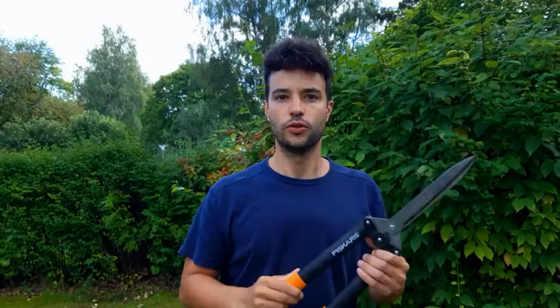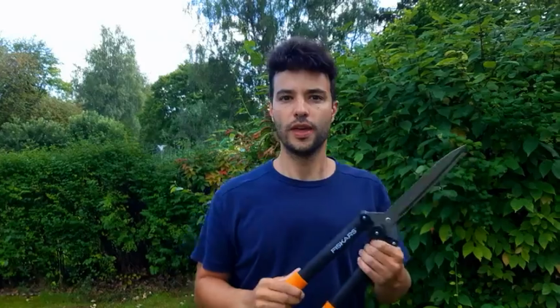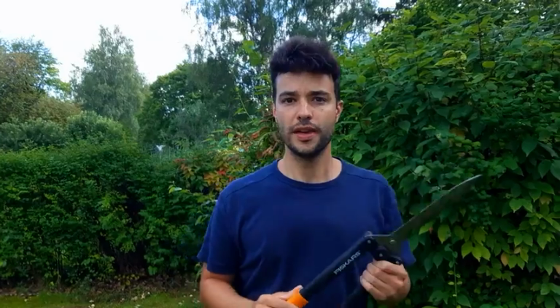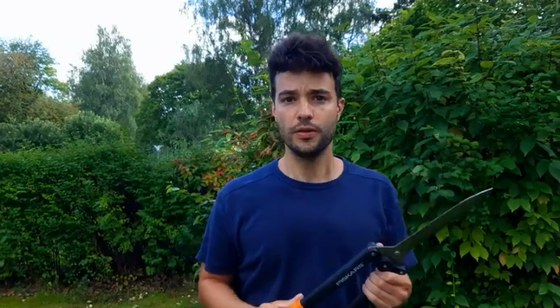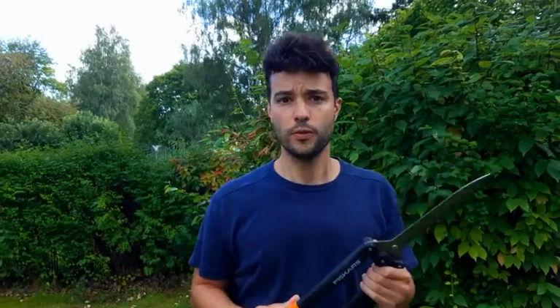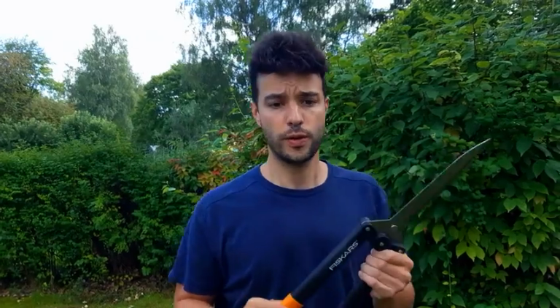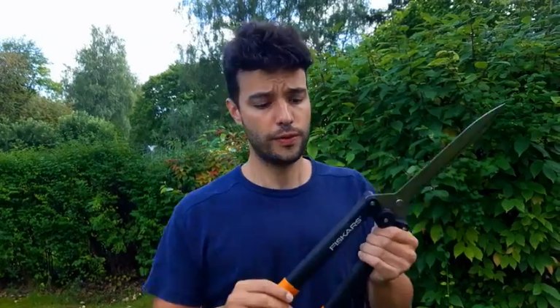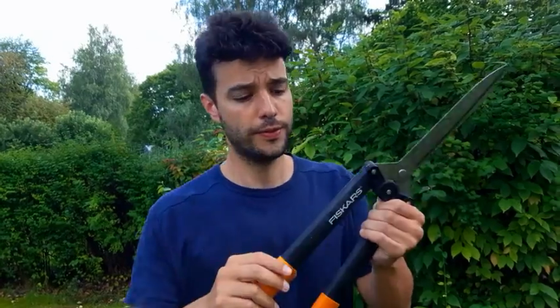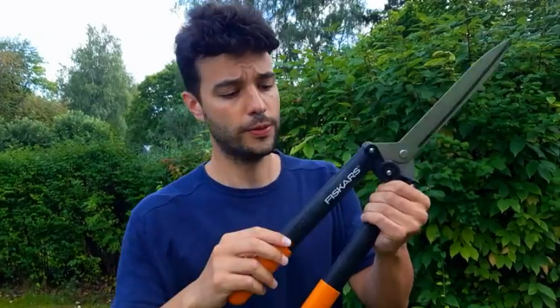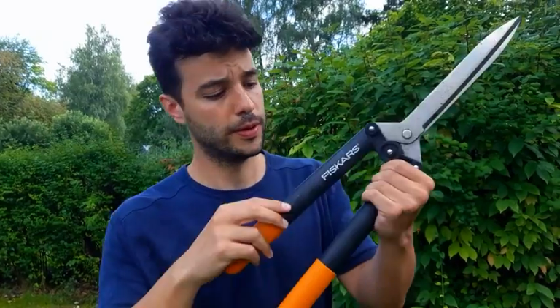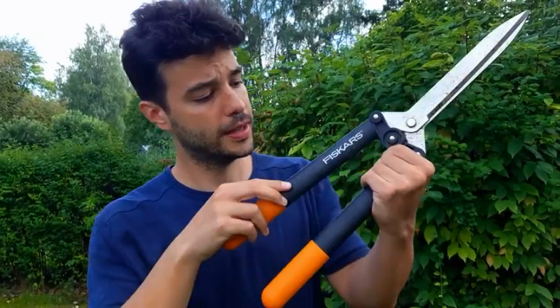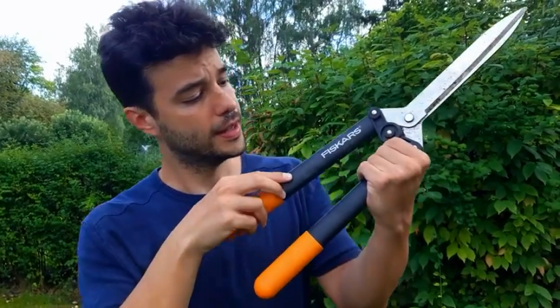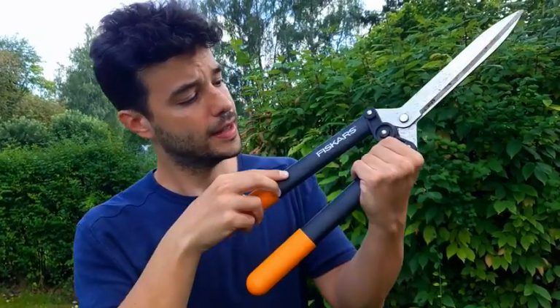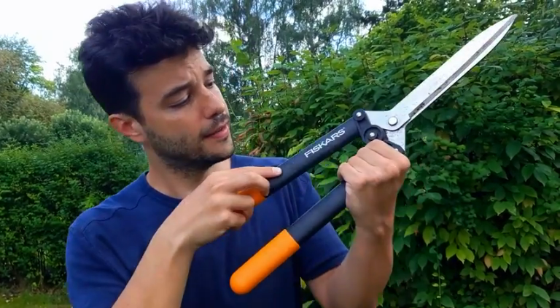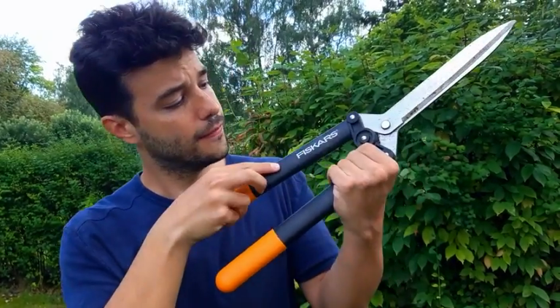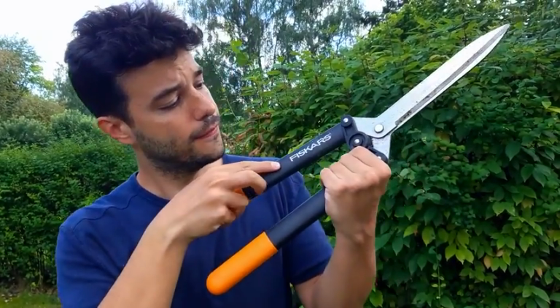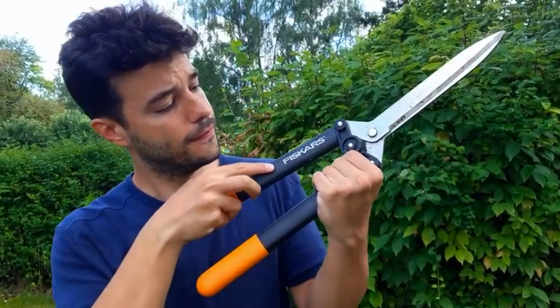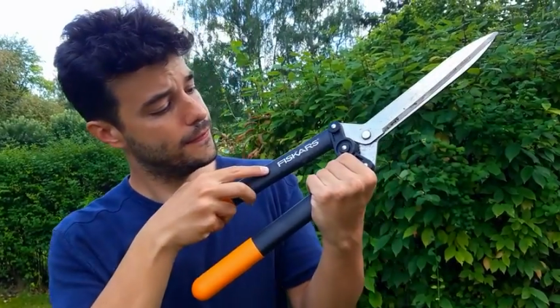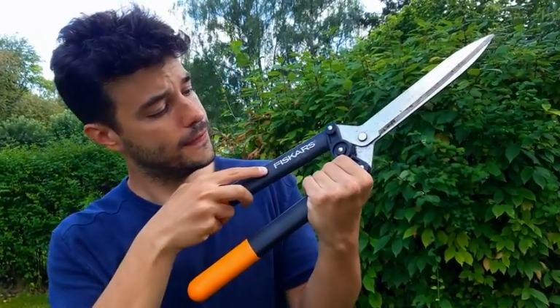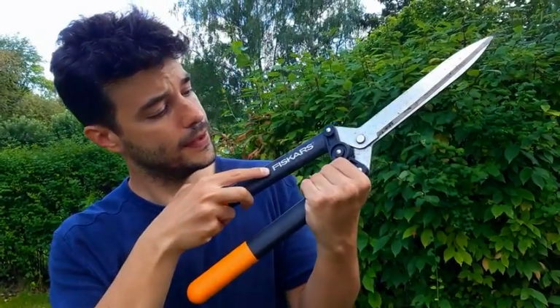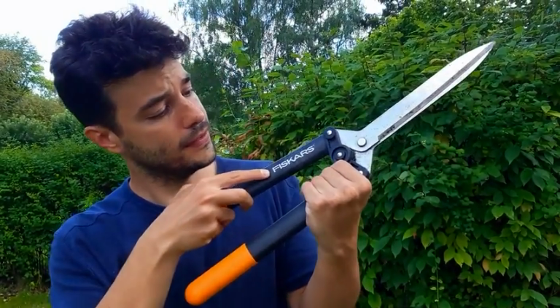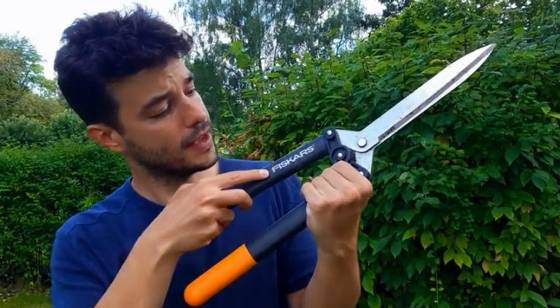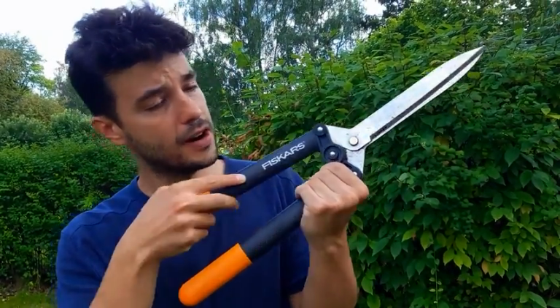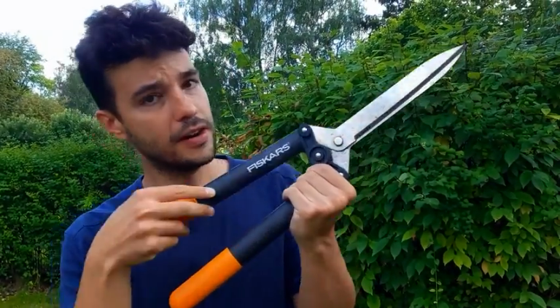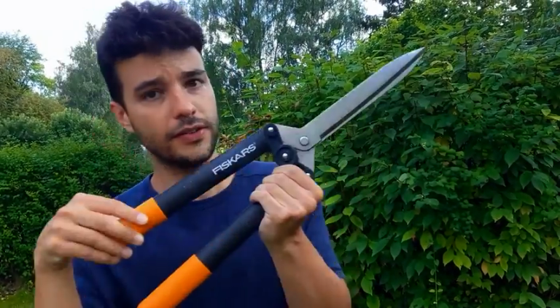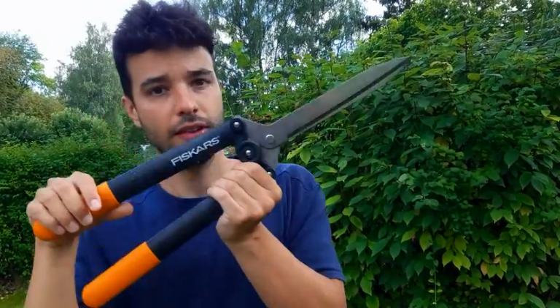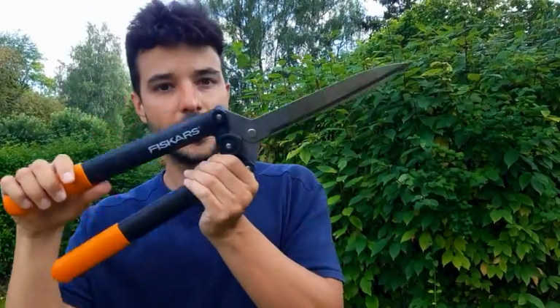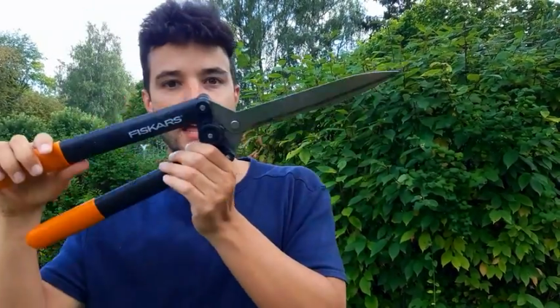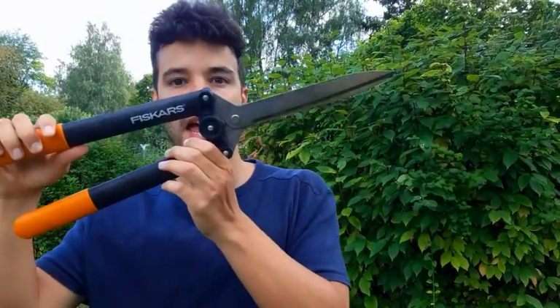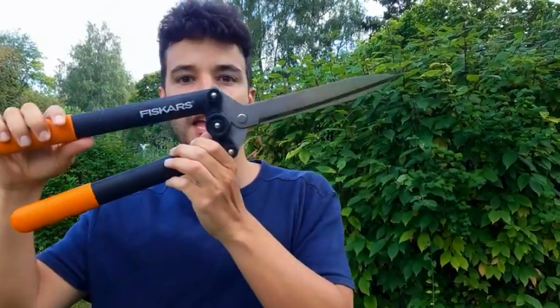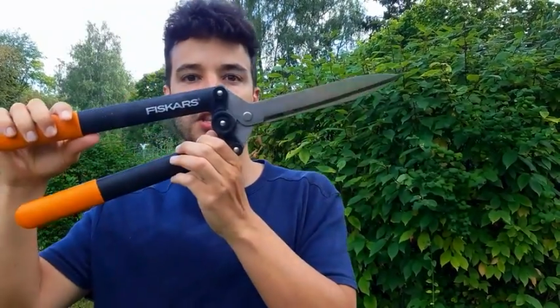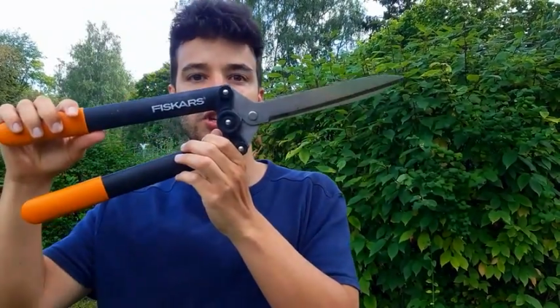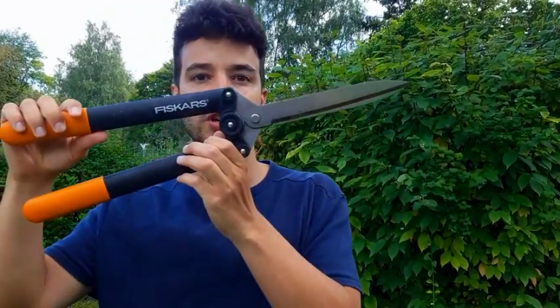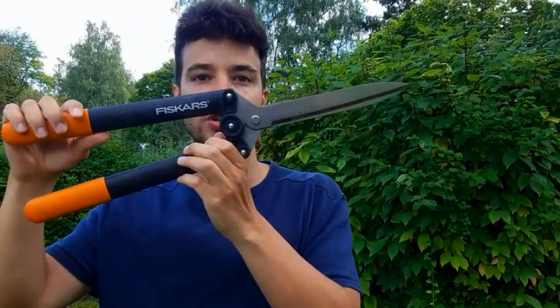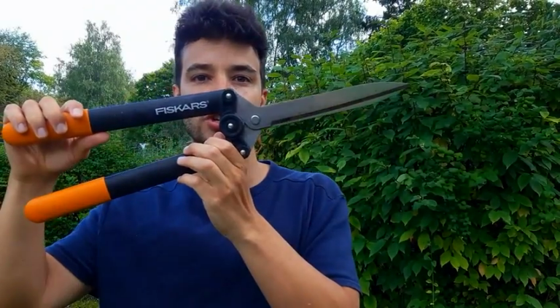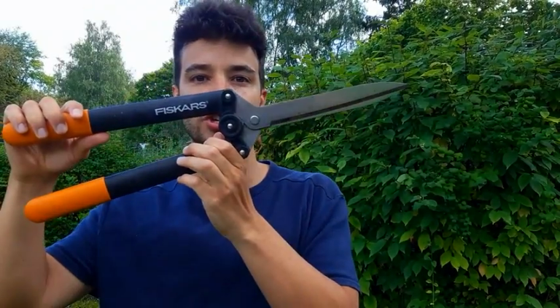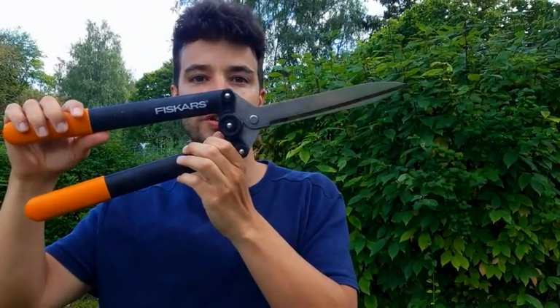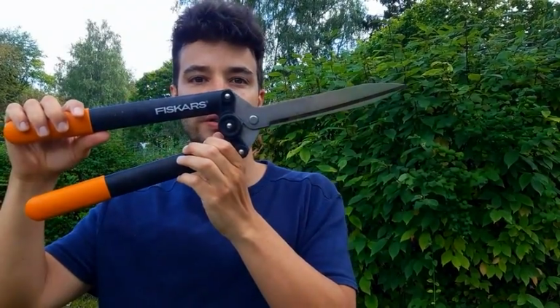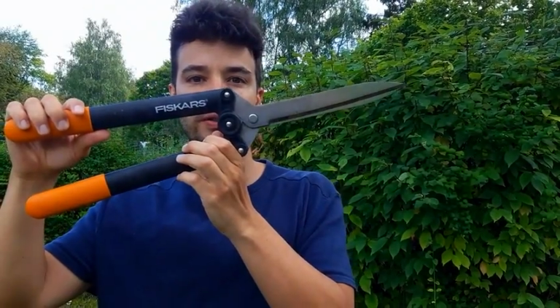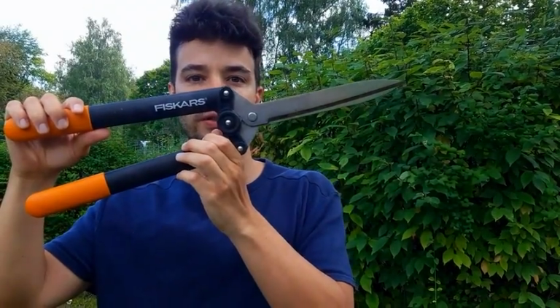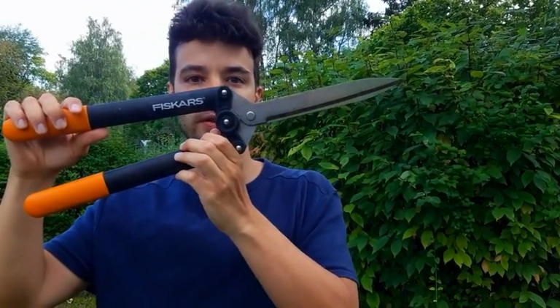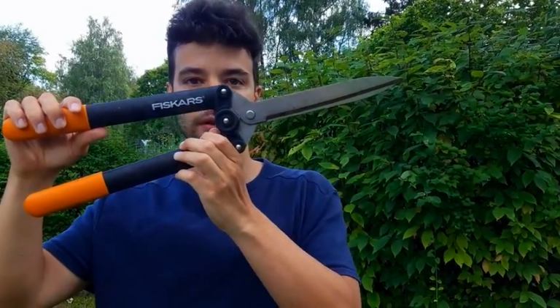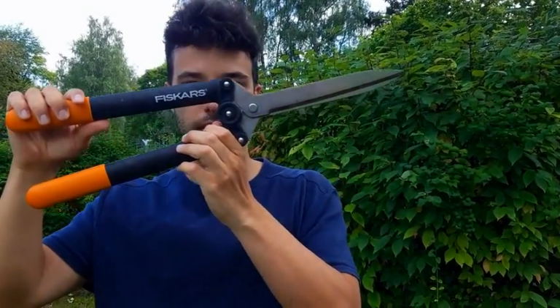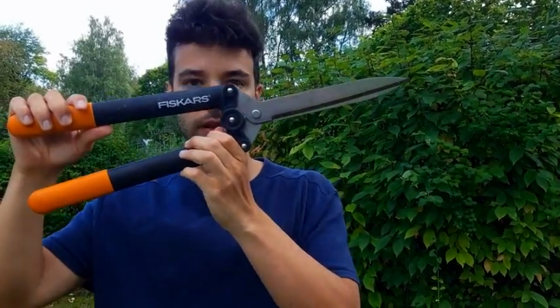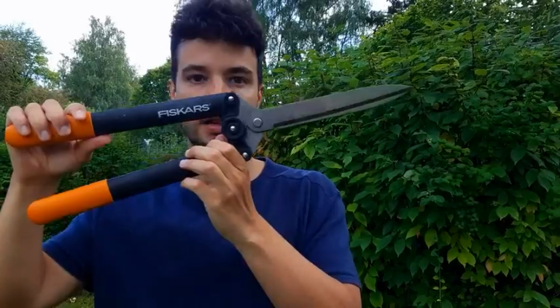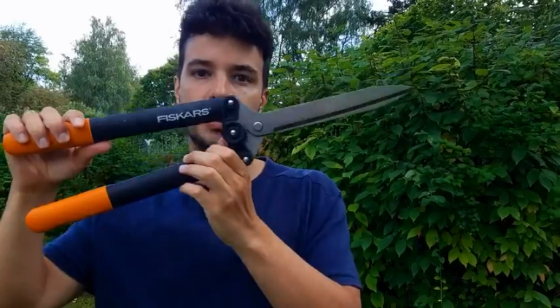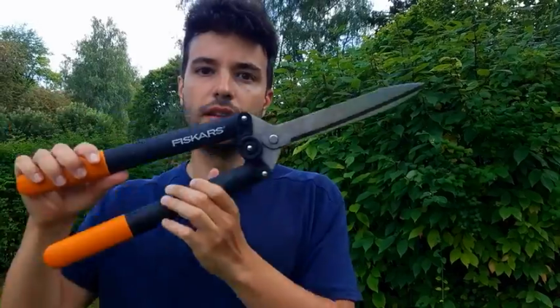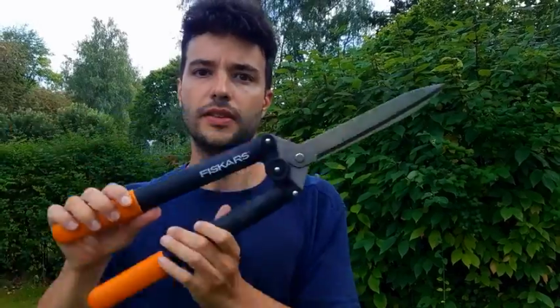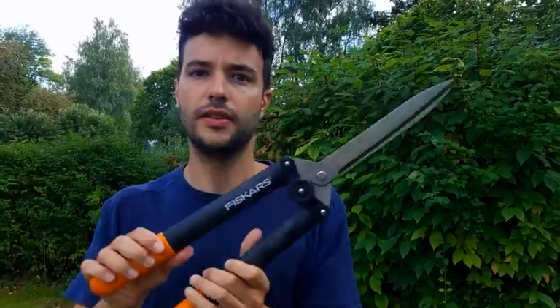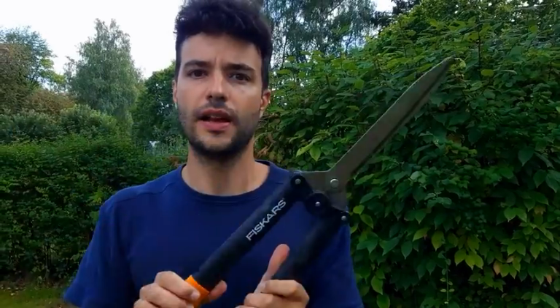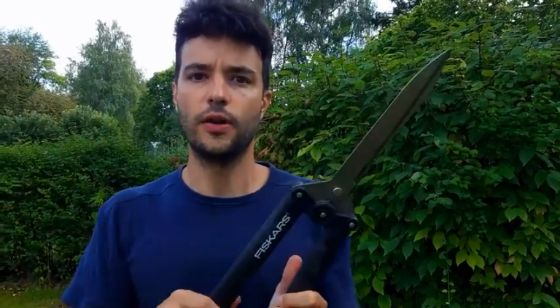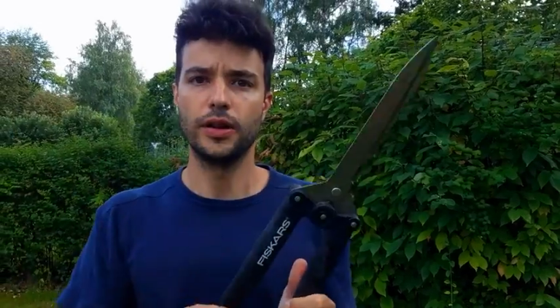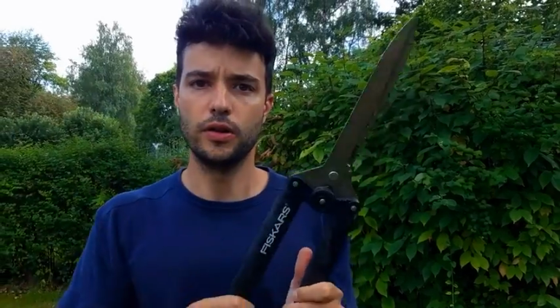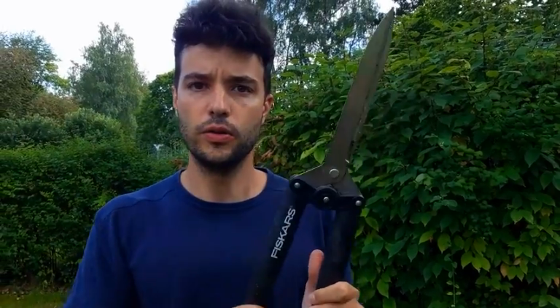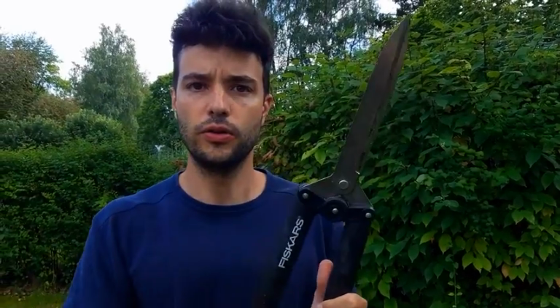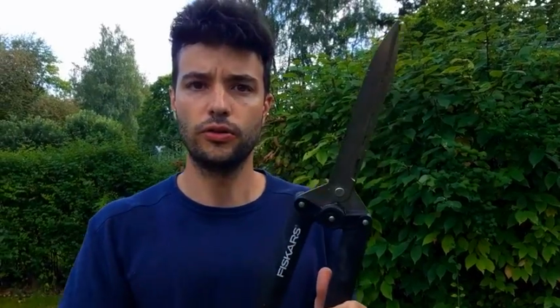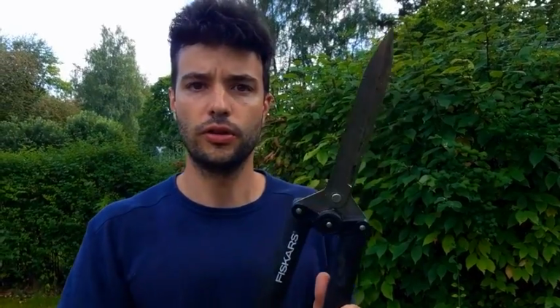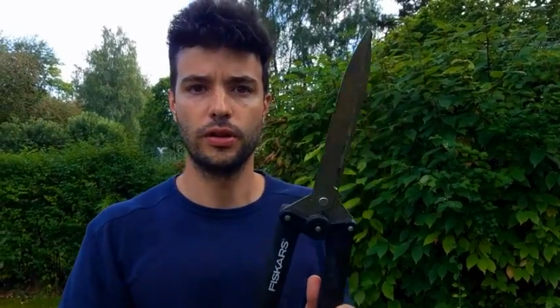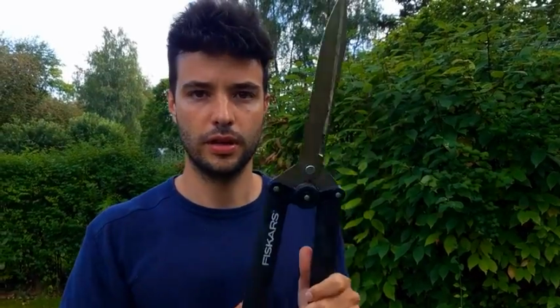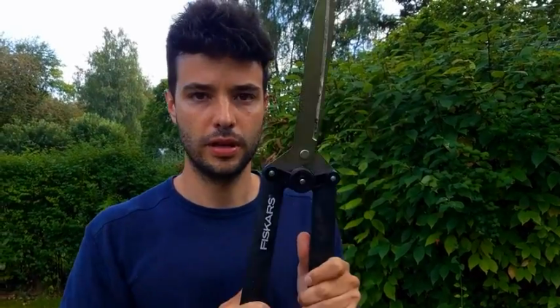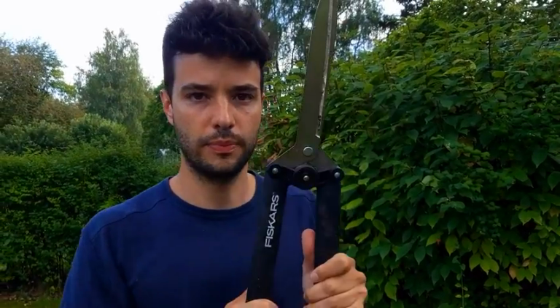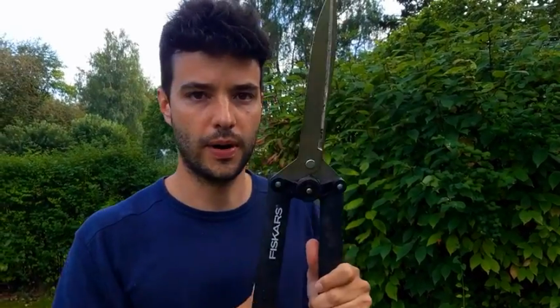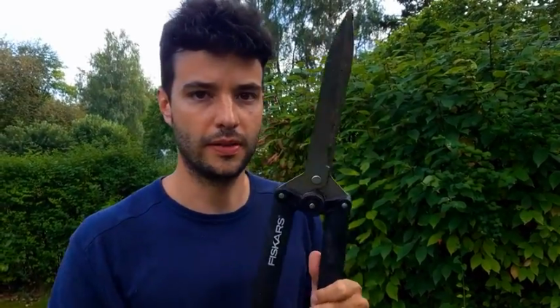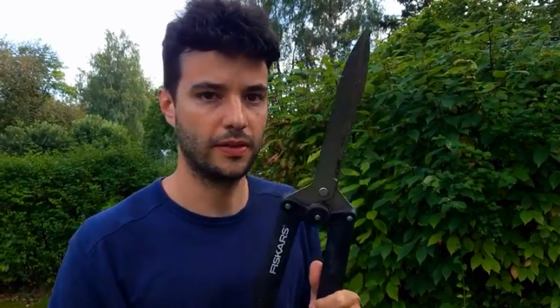Today we're reviewing the Fiskars hedge shears. This is how it looks in practice.